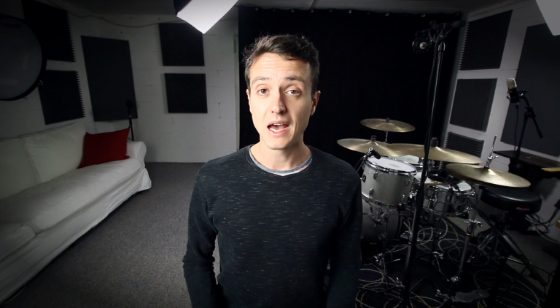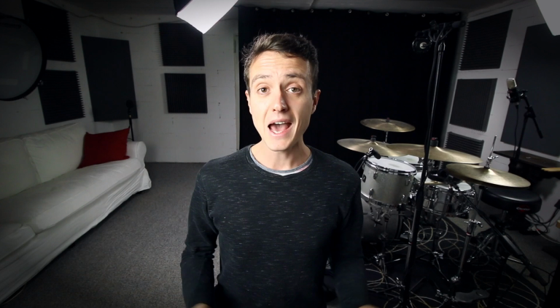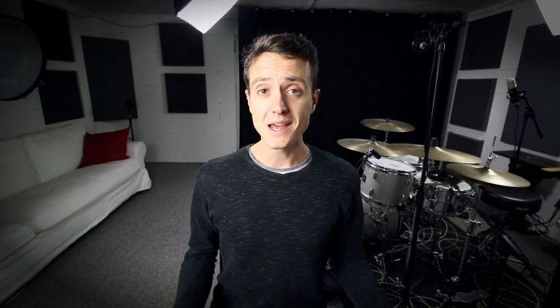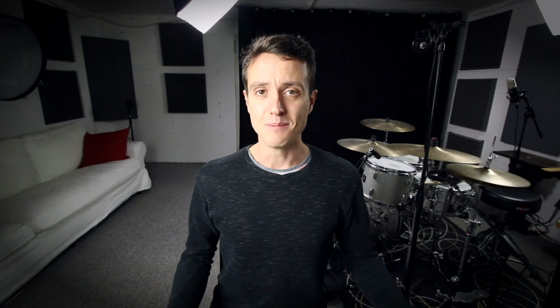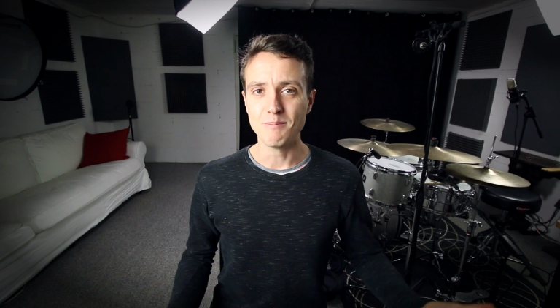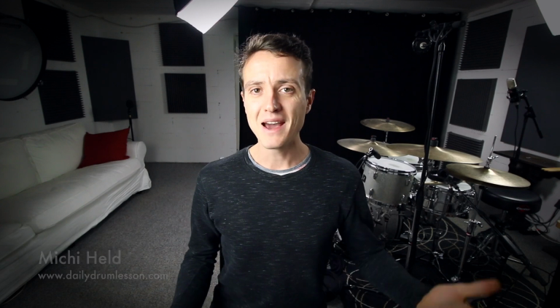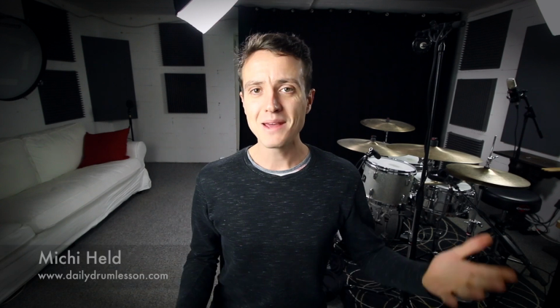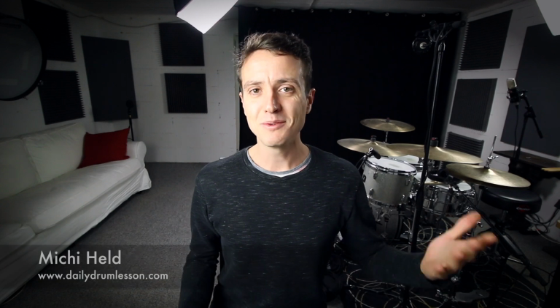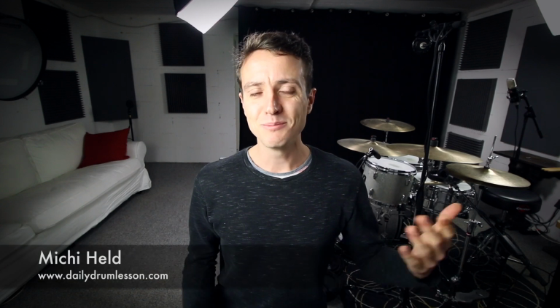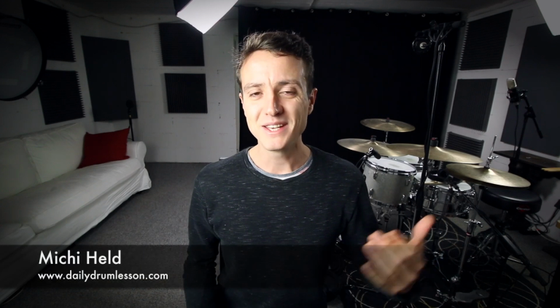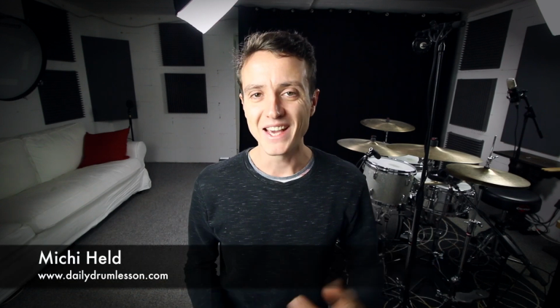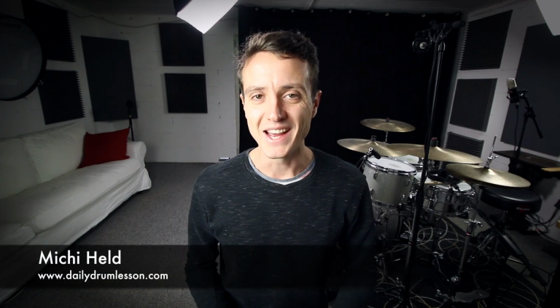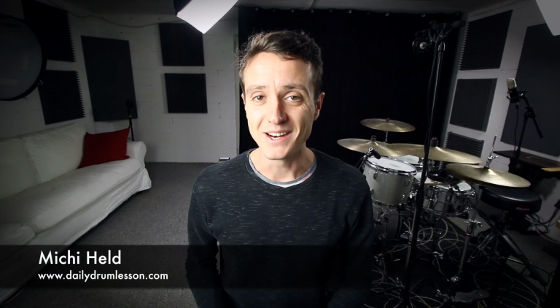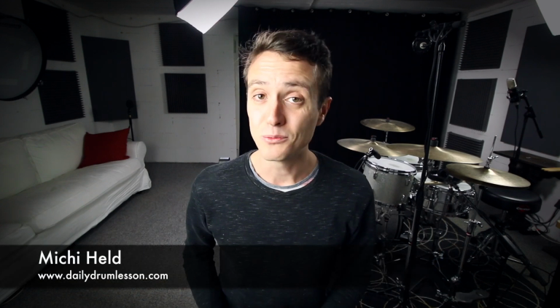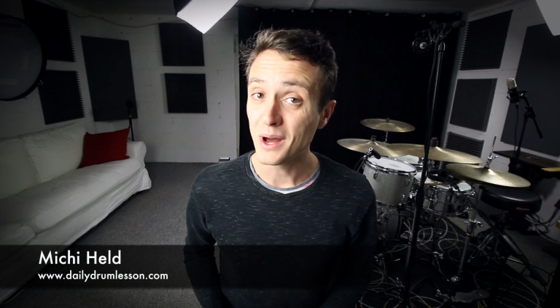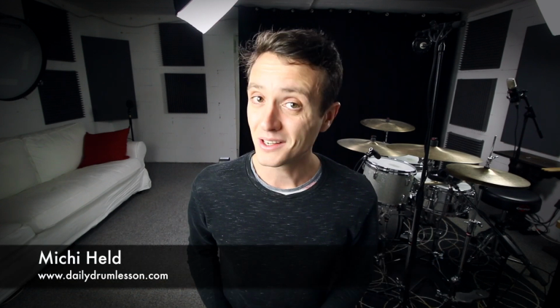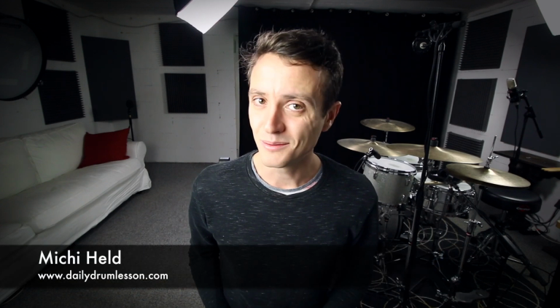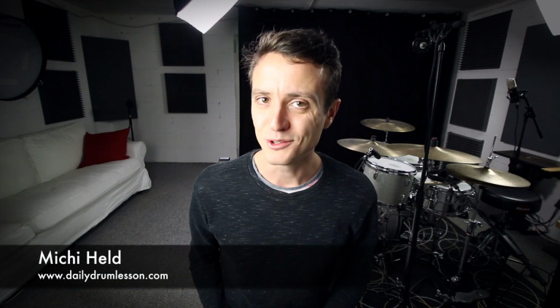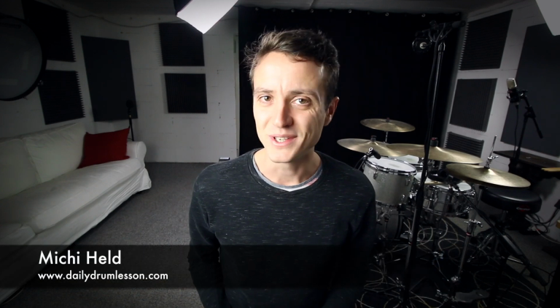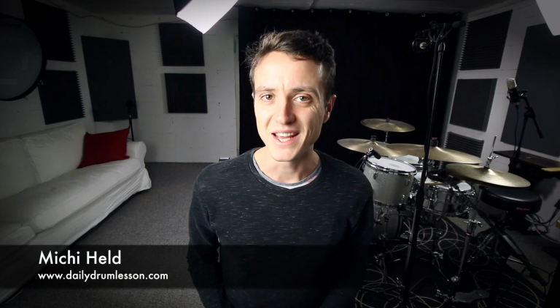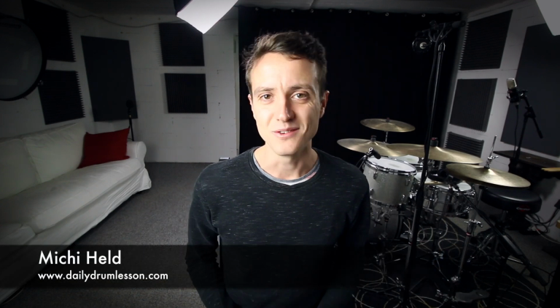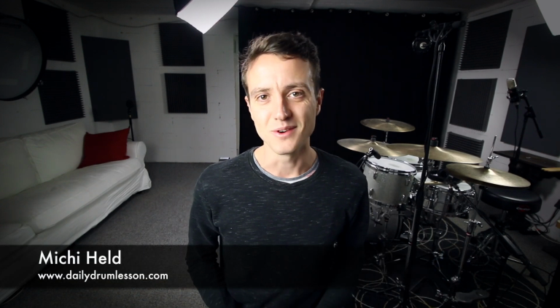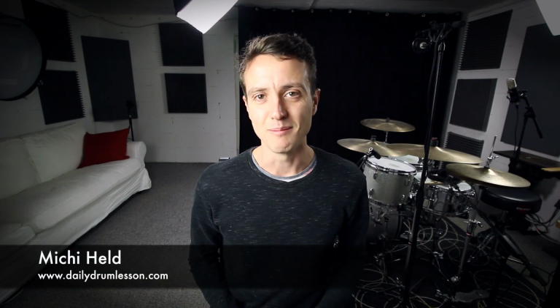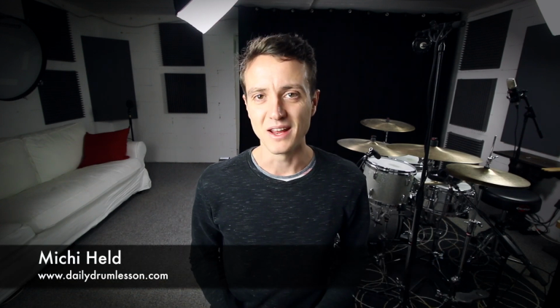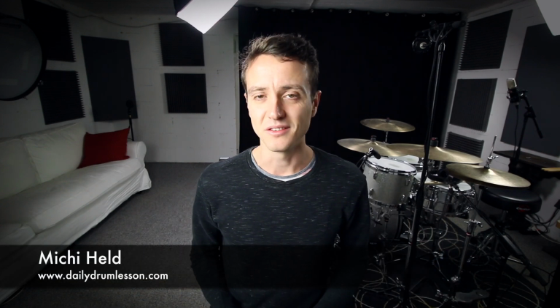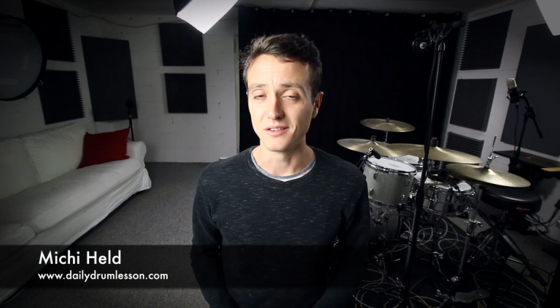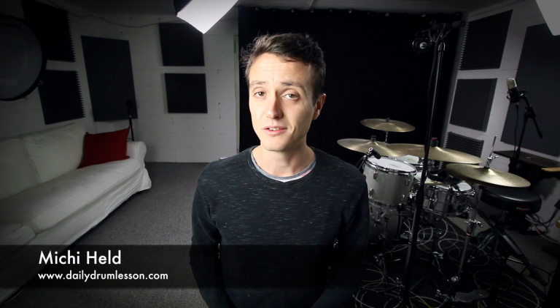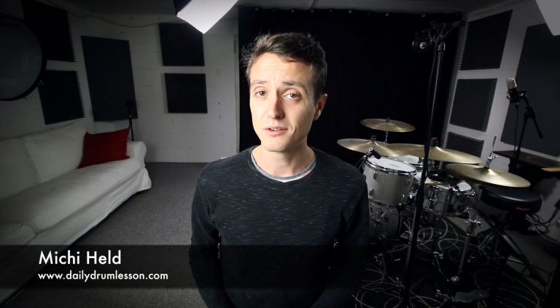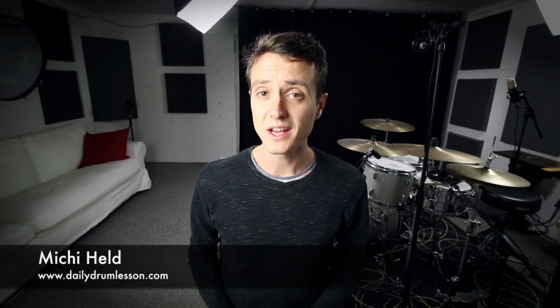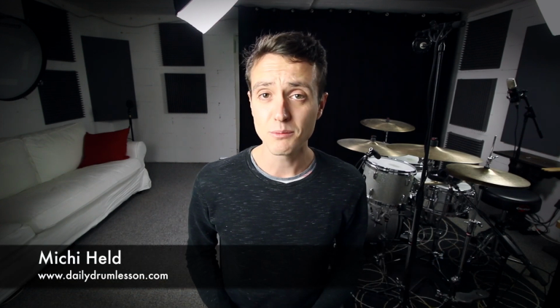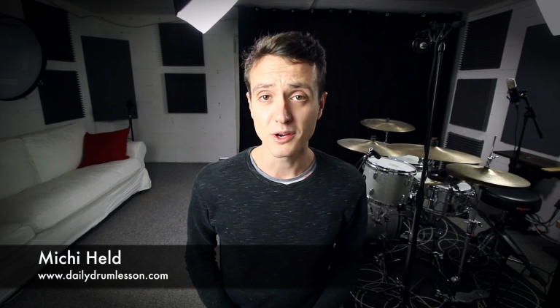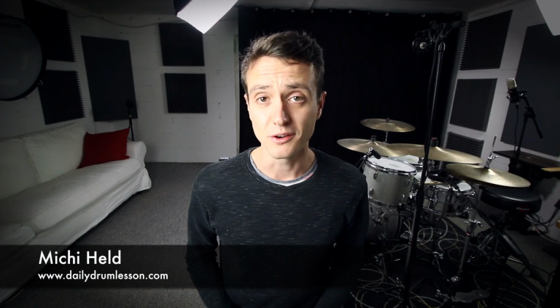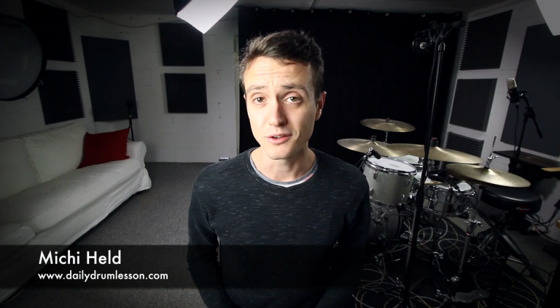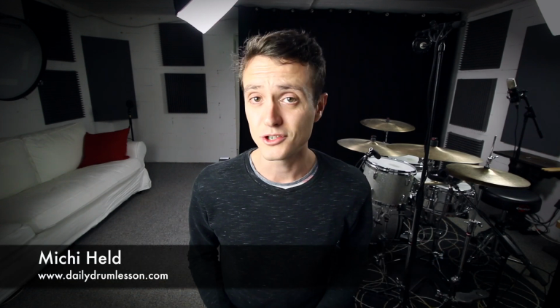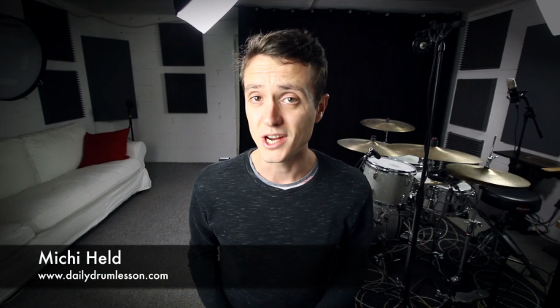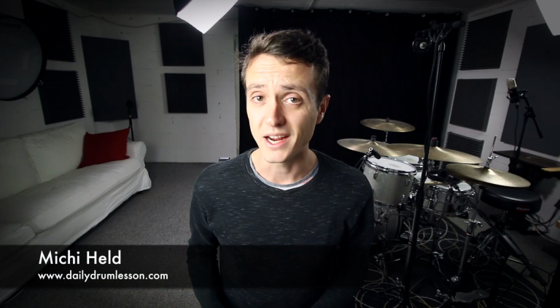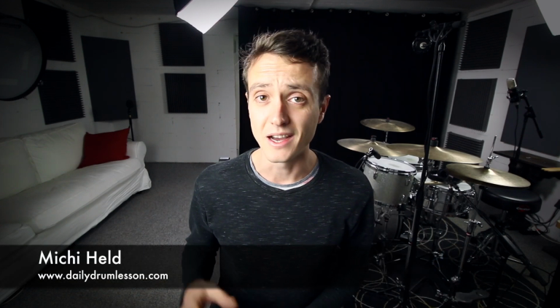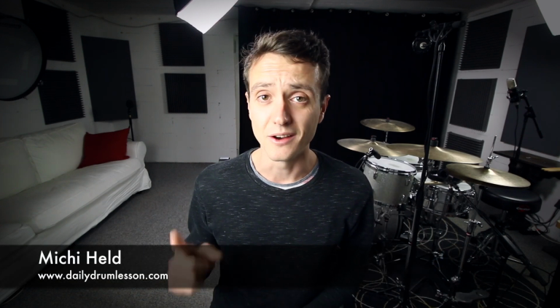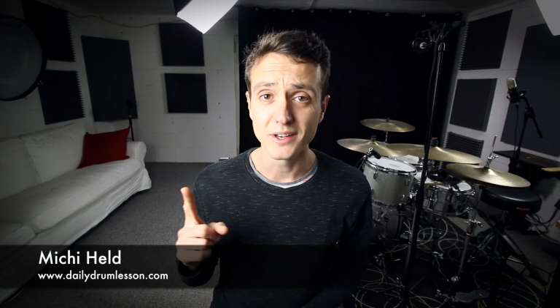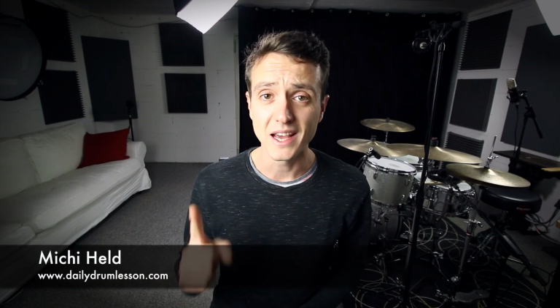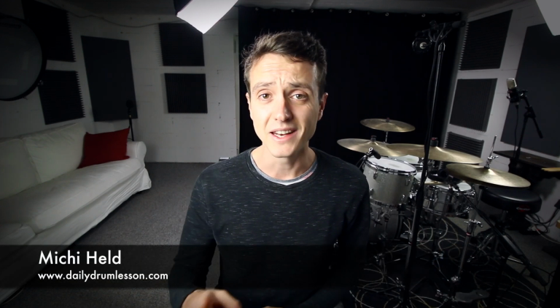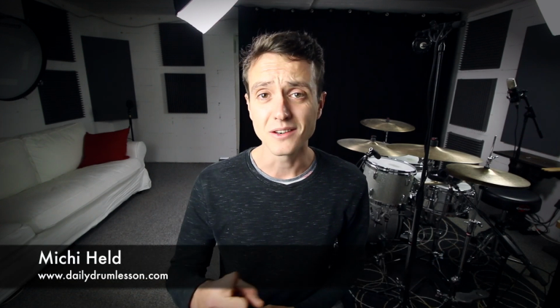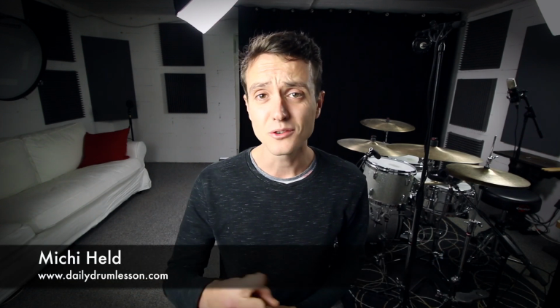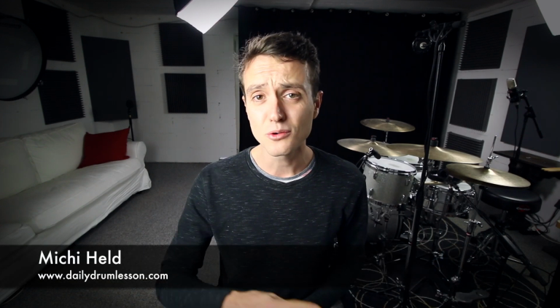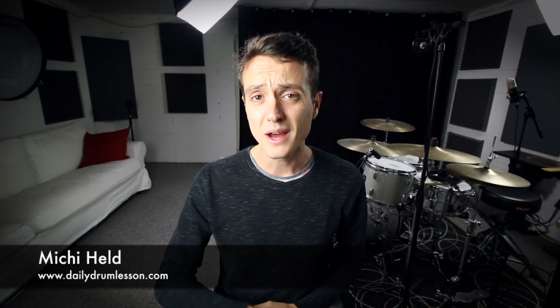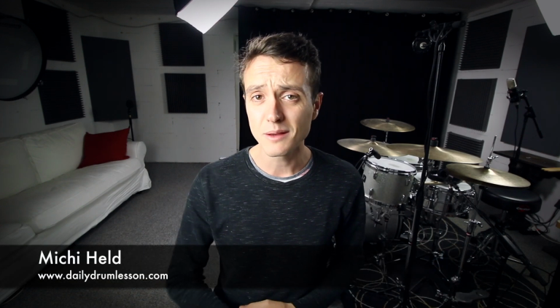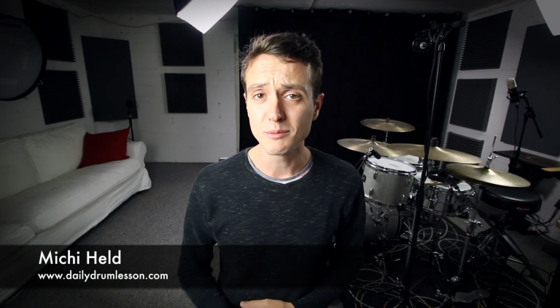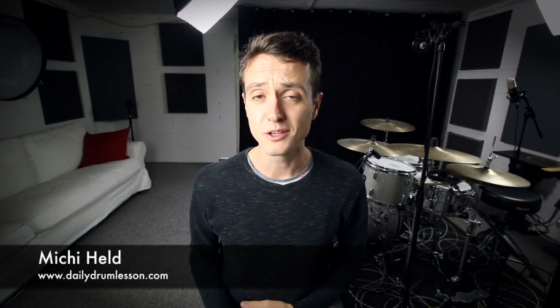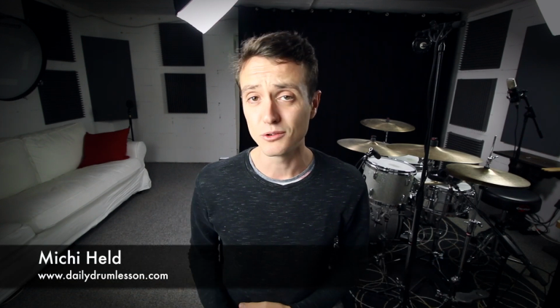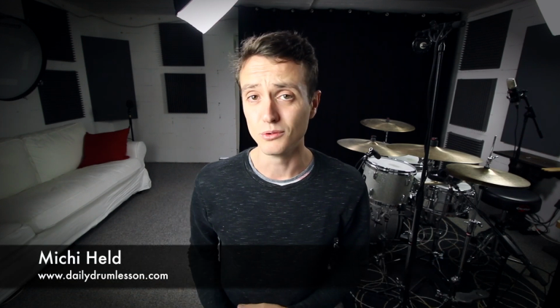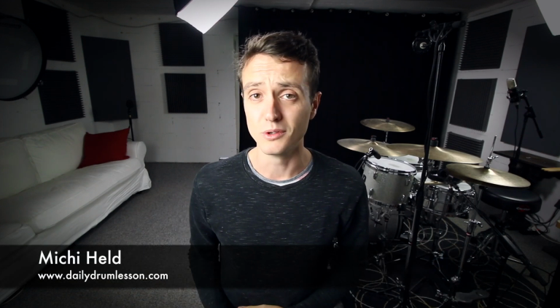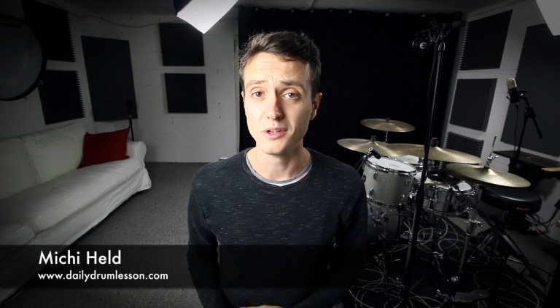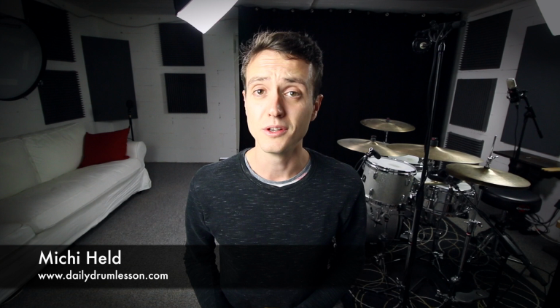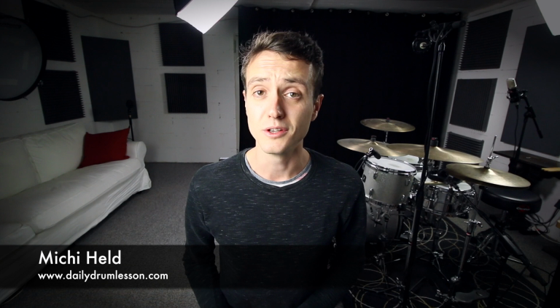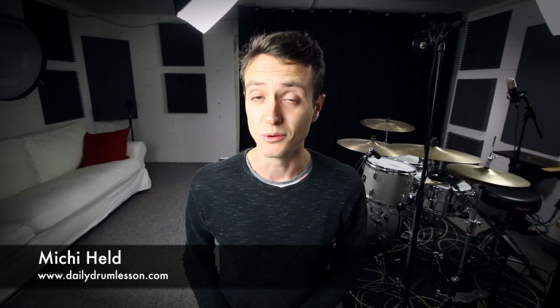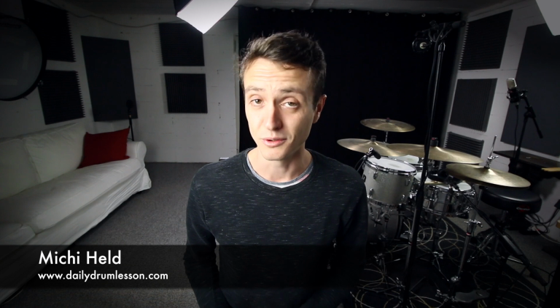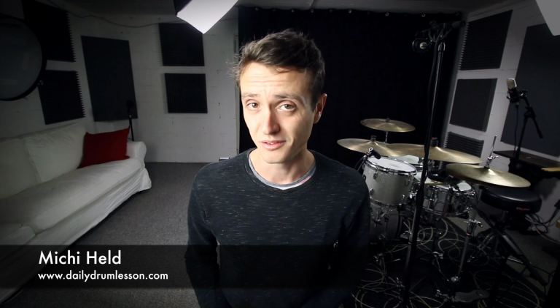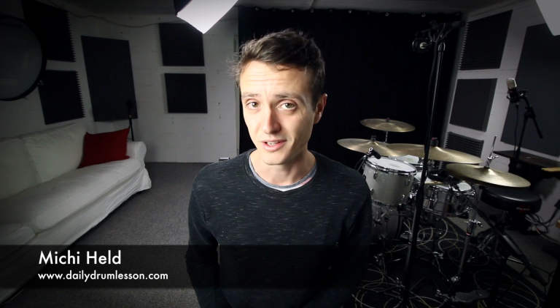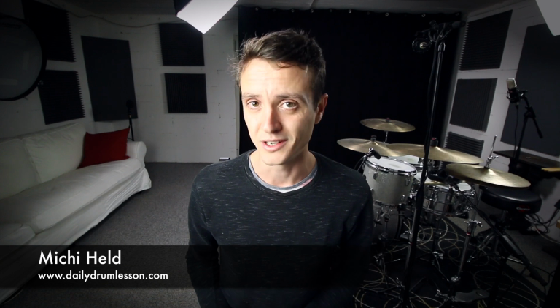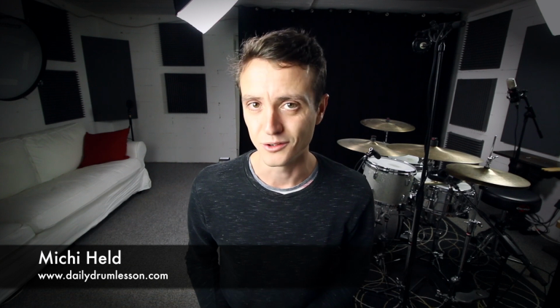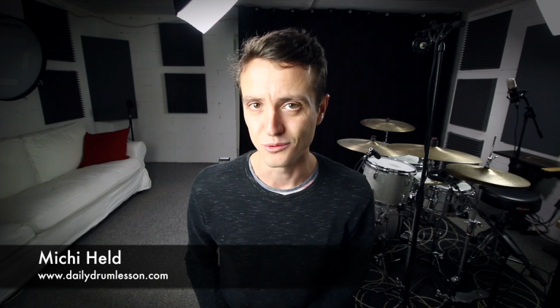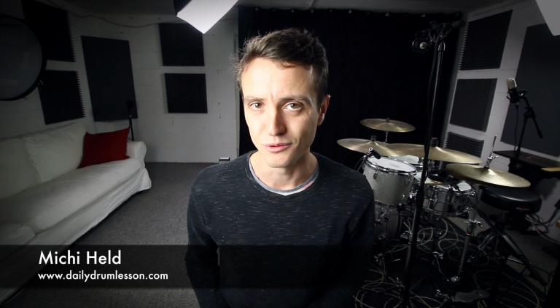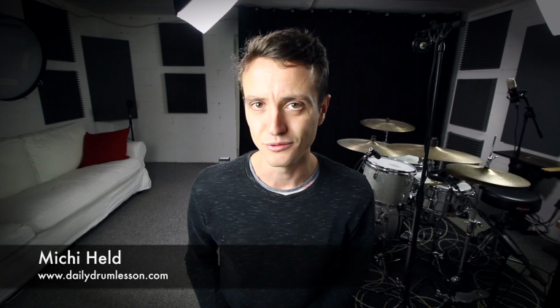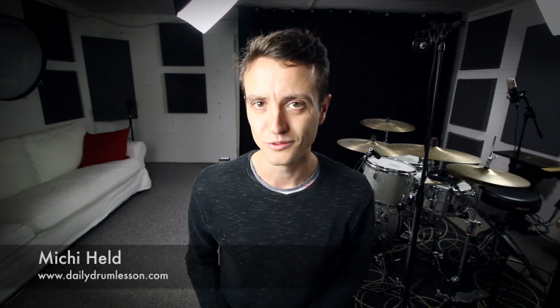Hi, my name is Michi Held. Welcome to Daily Drum Lesson. Today we're going to check out an incredibly cool Yoast Nickel groove.